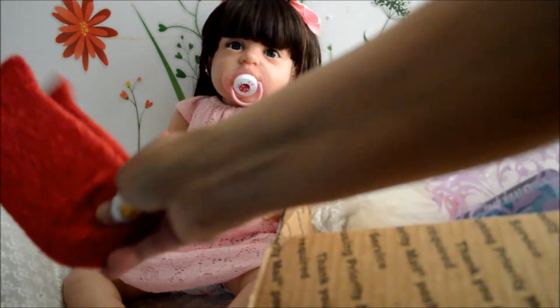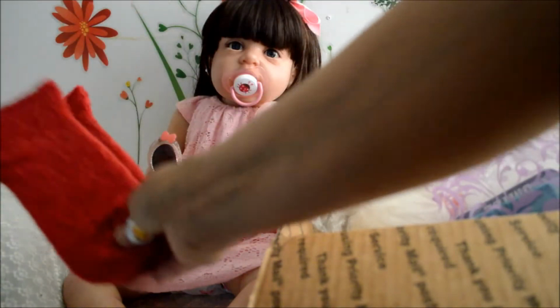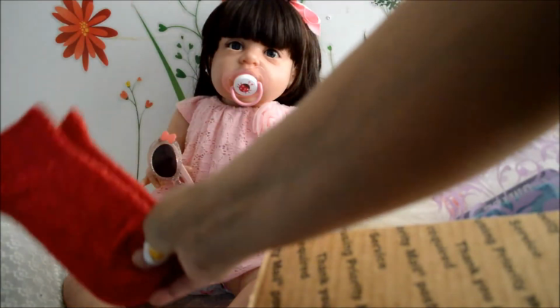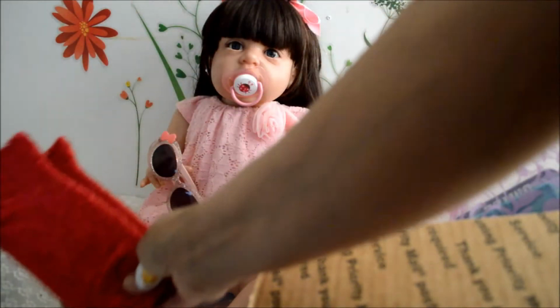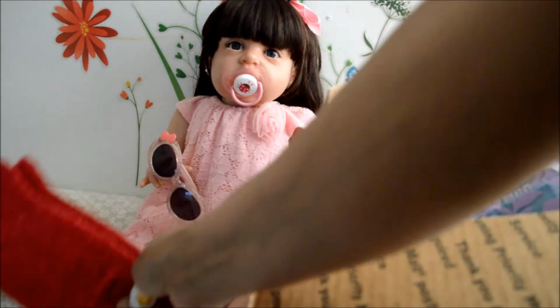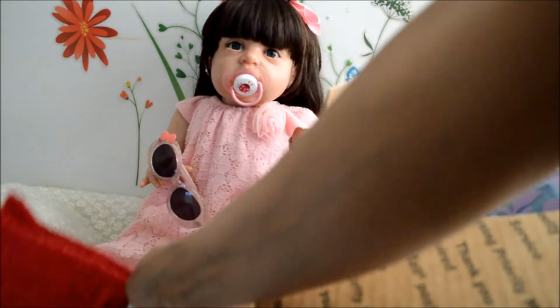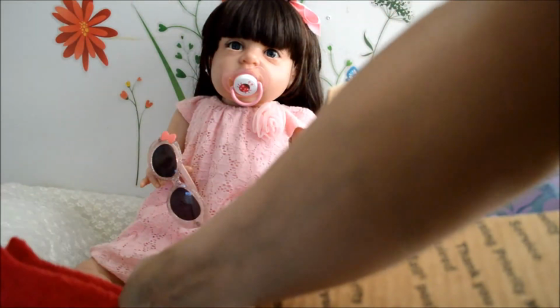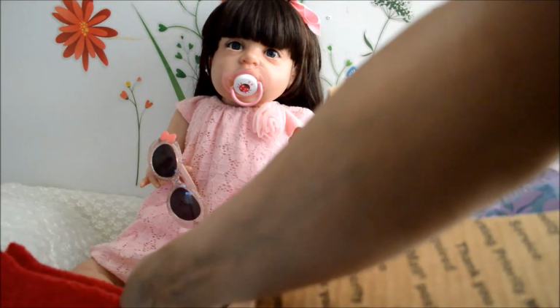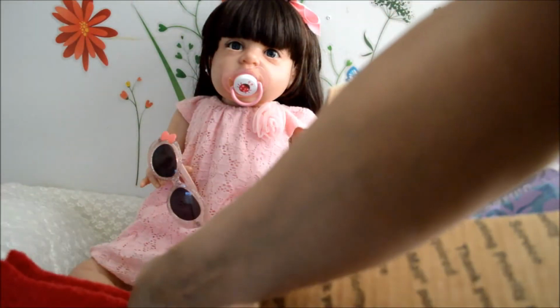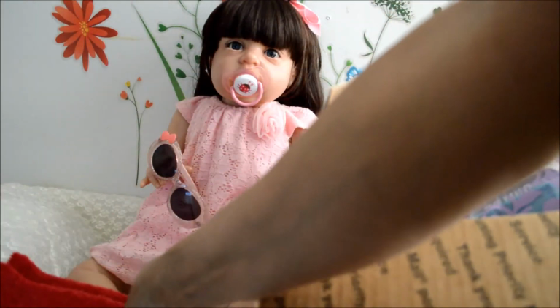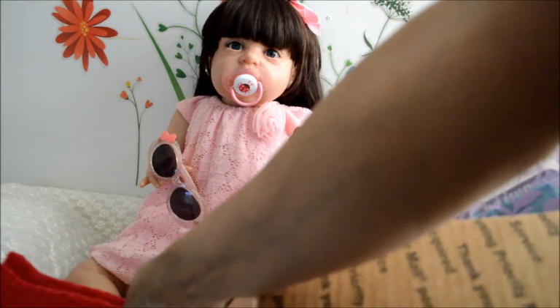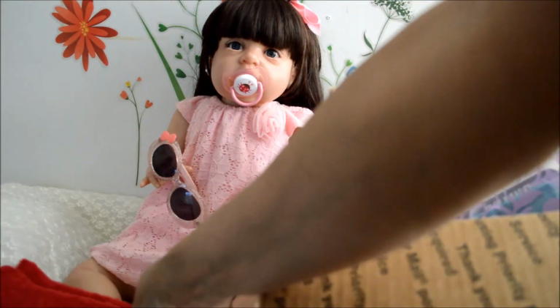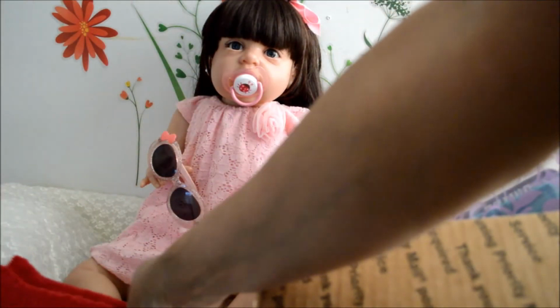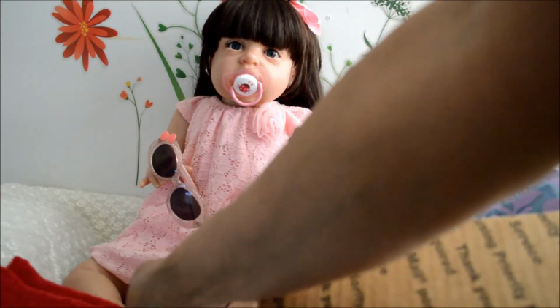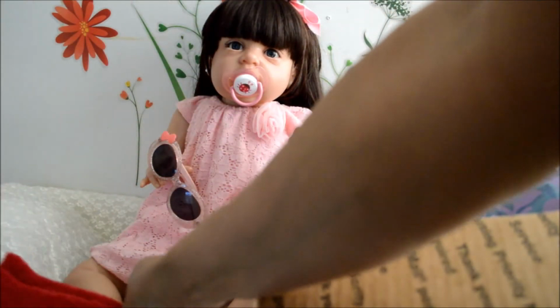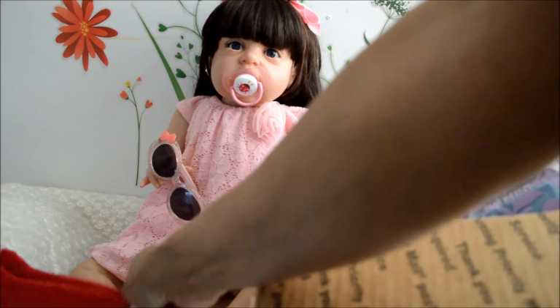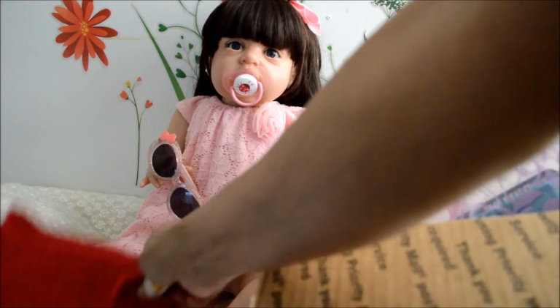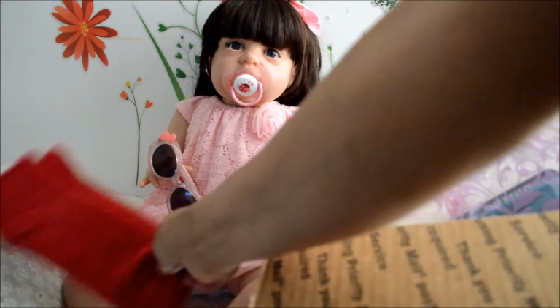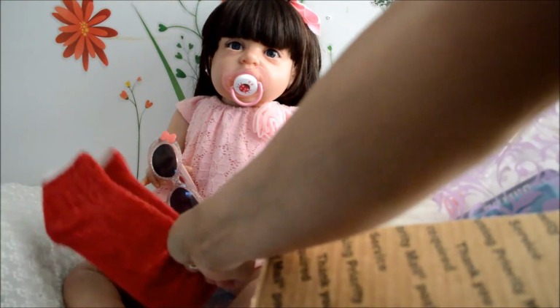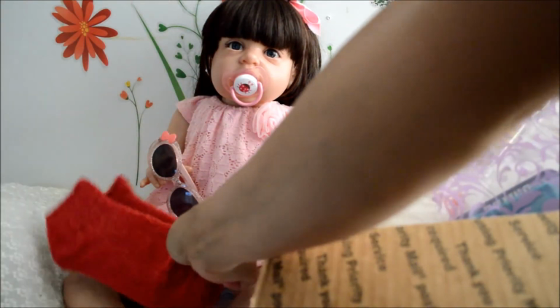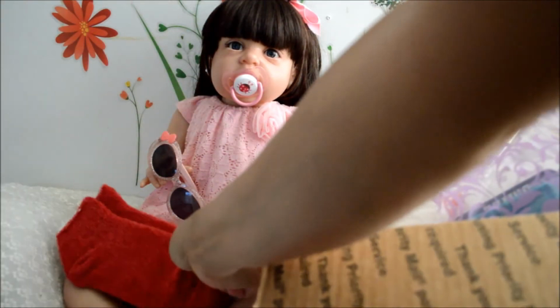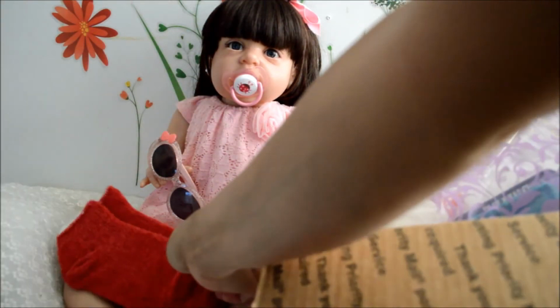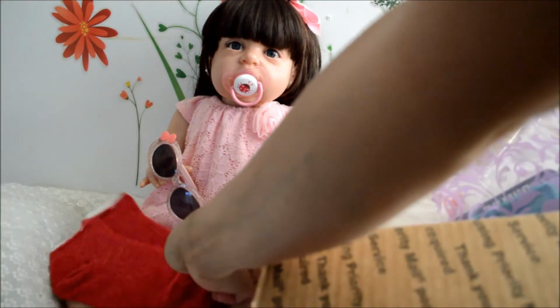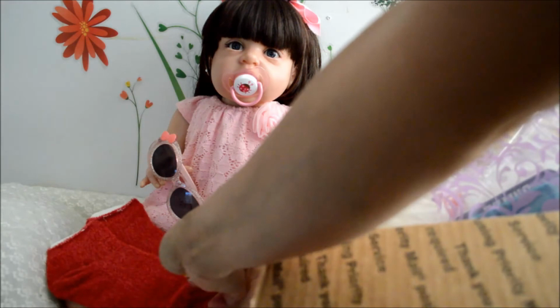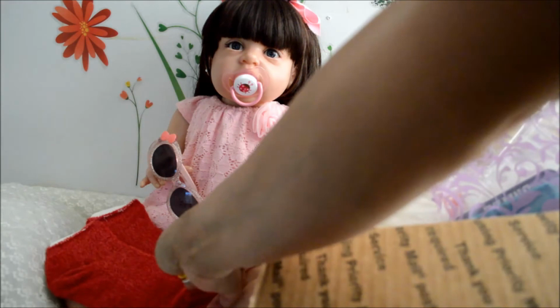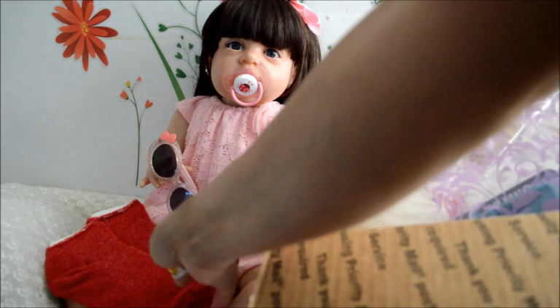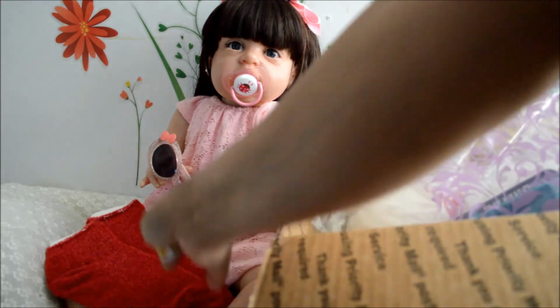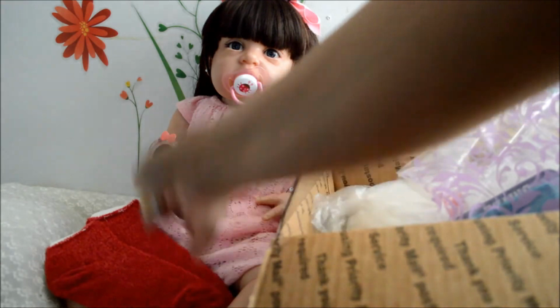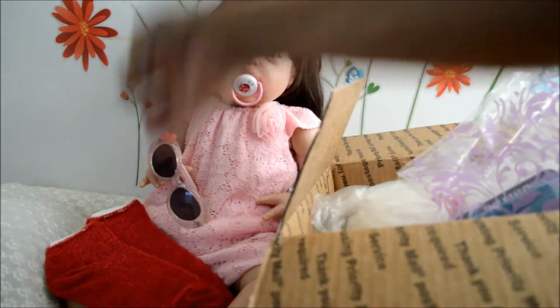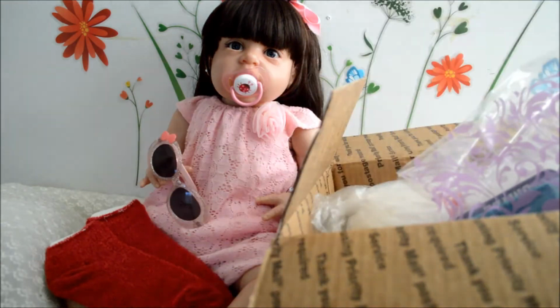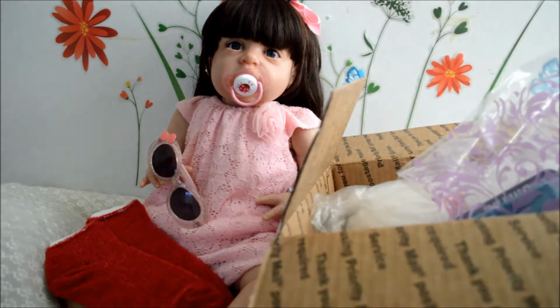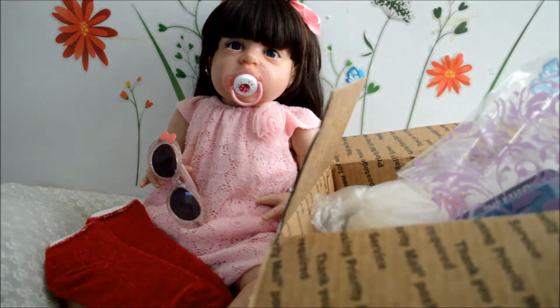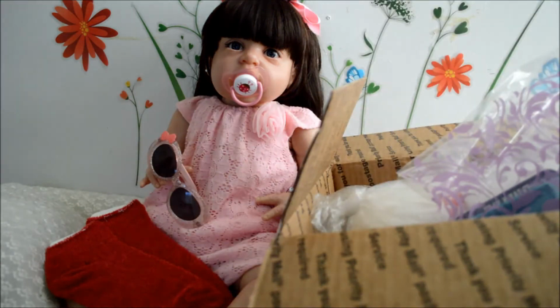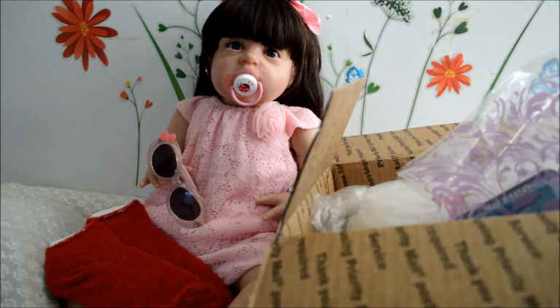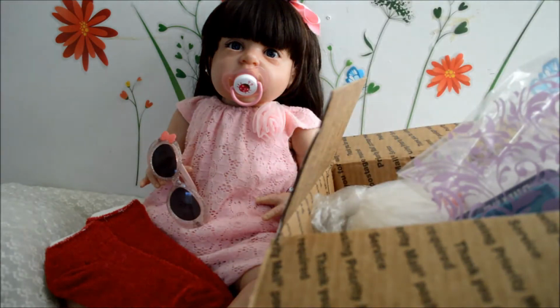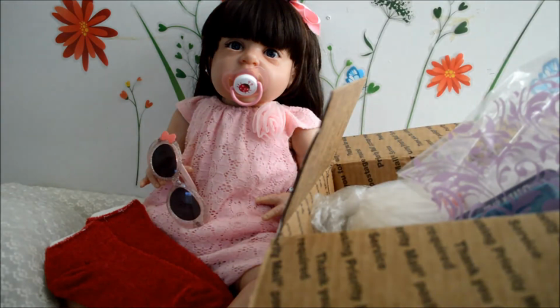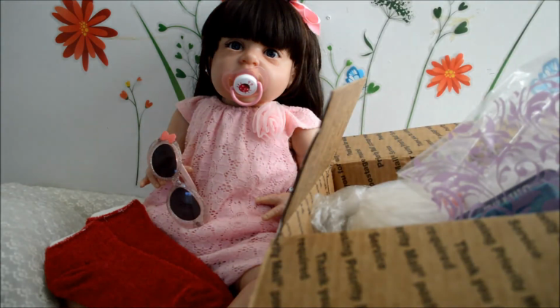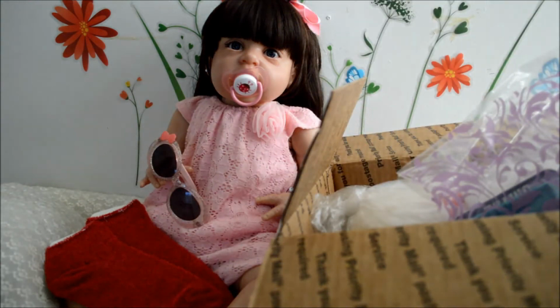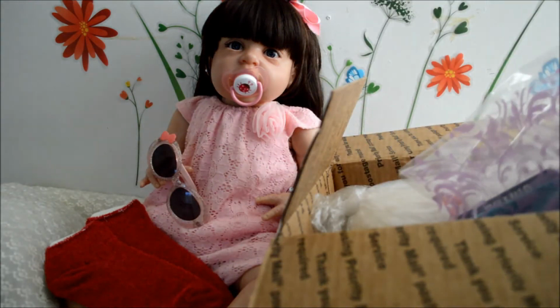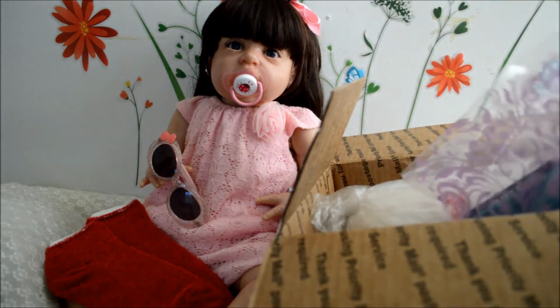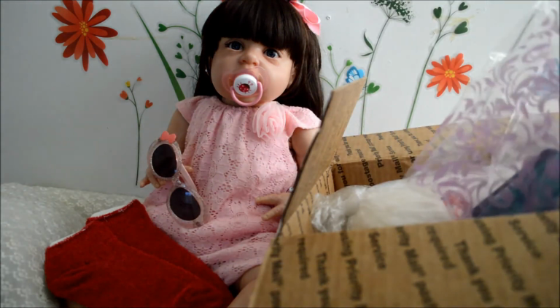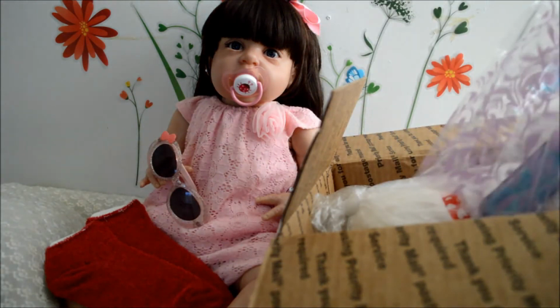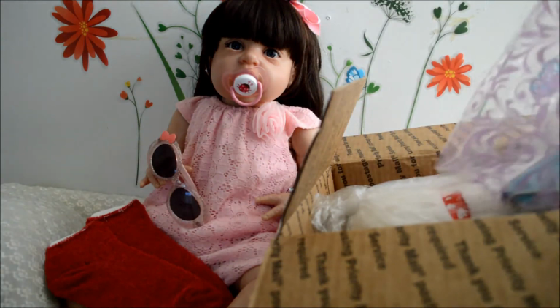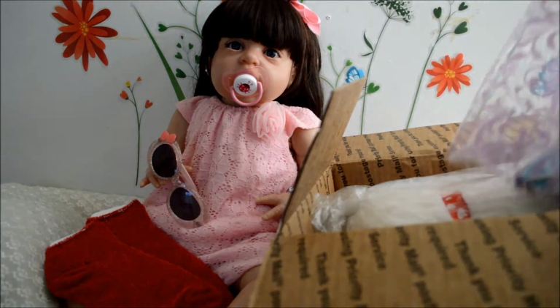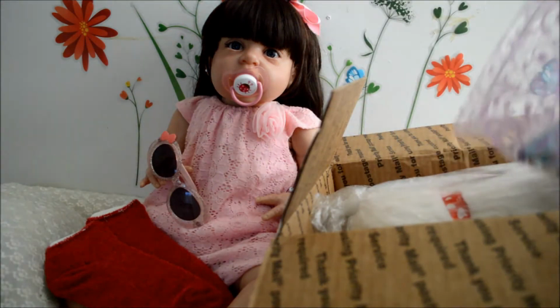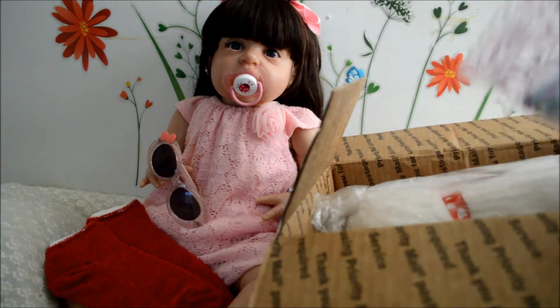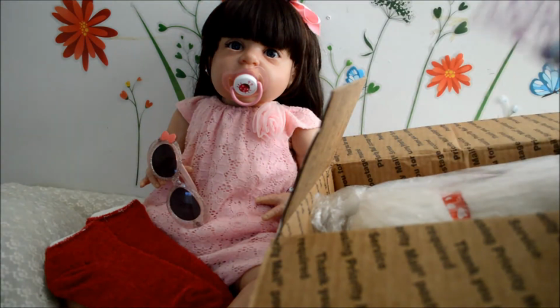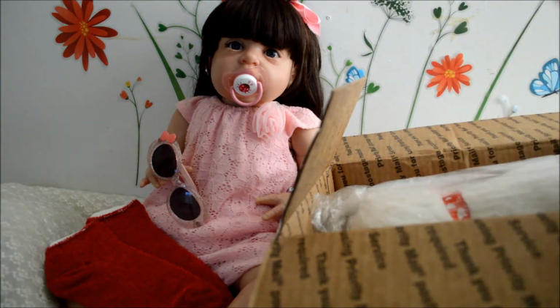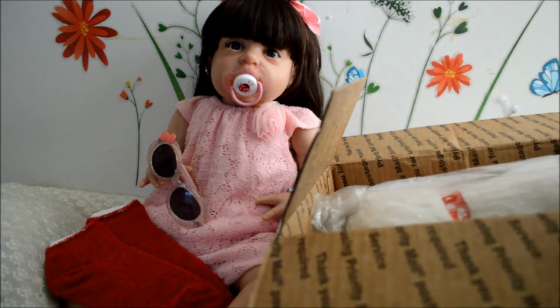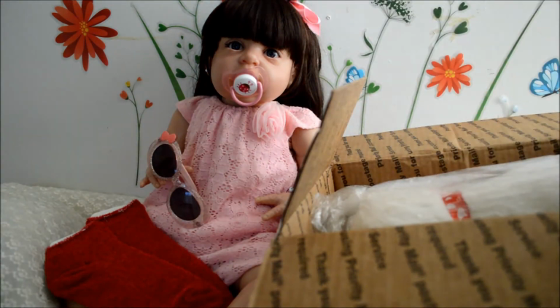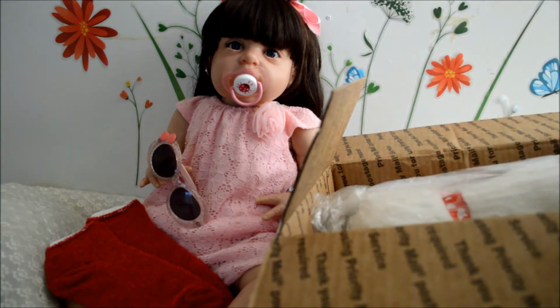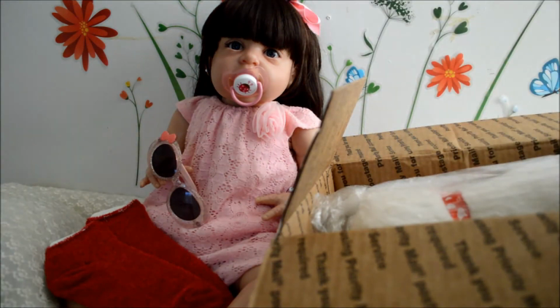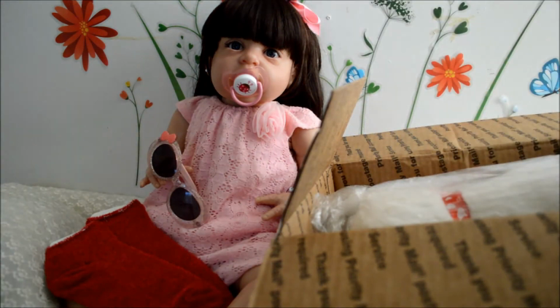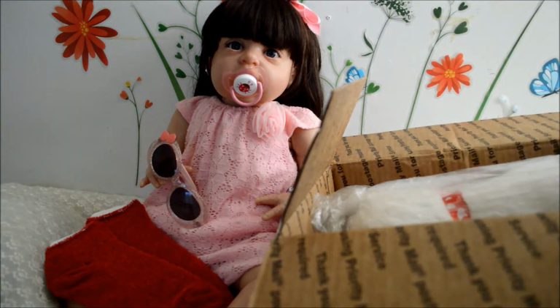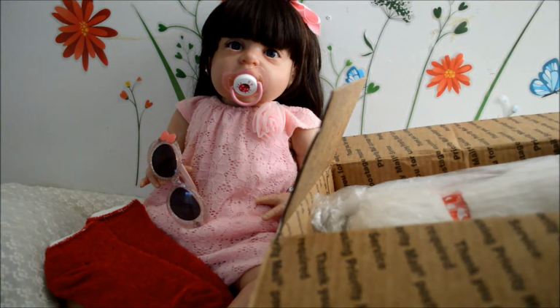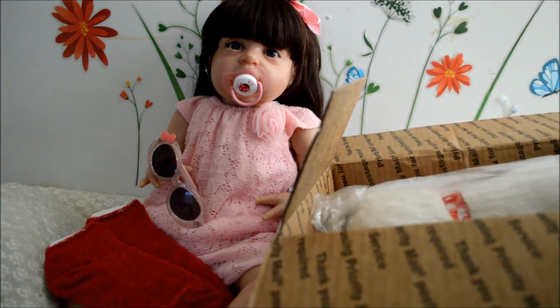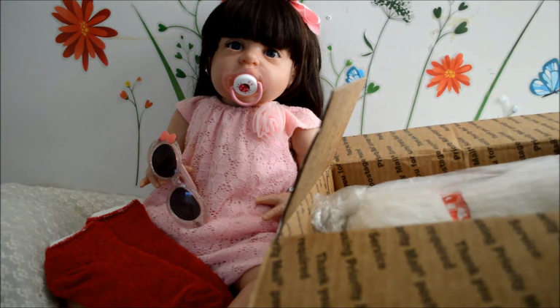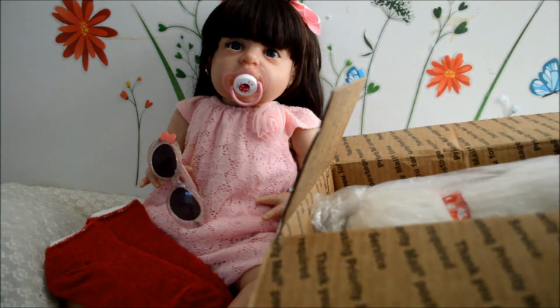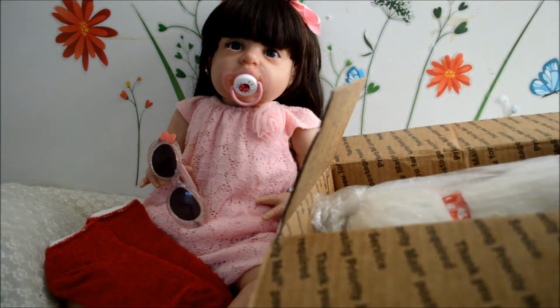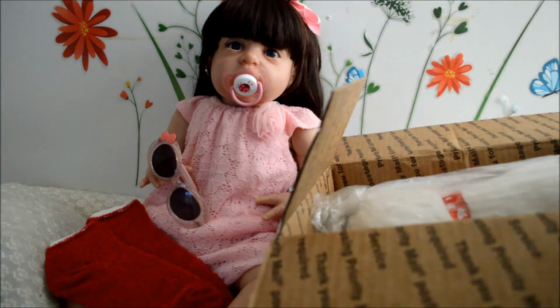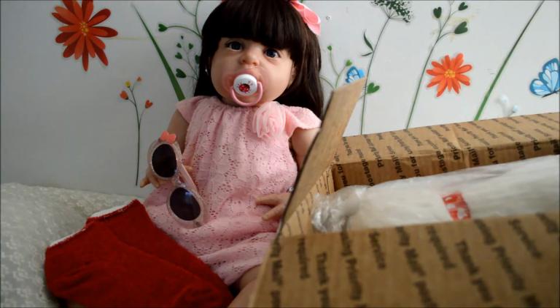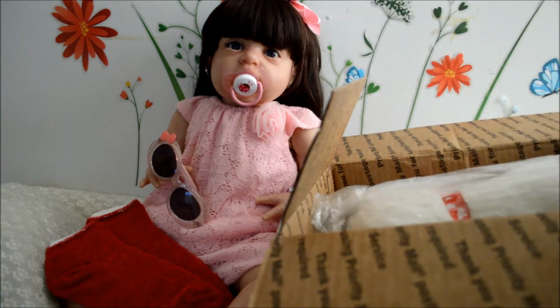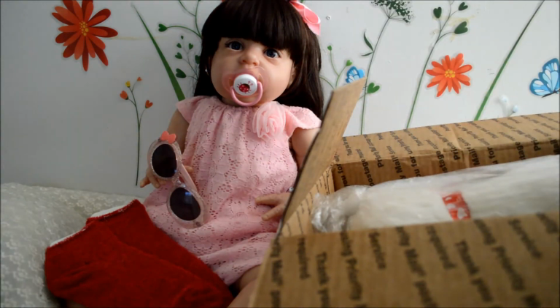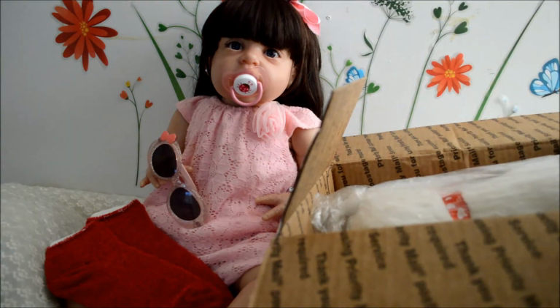Here you go Emily, you hold that for me. Let's see what else we have.